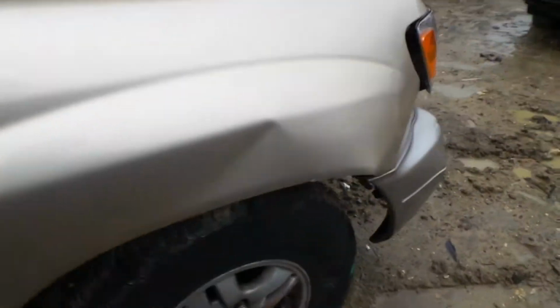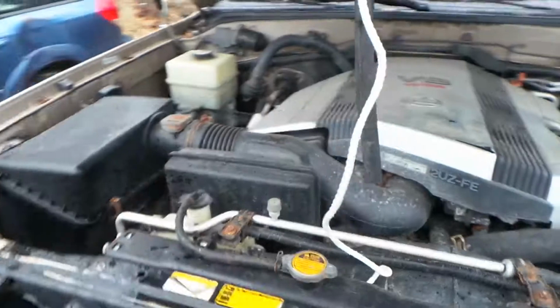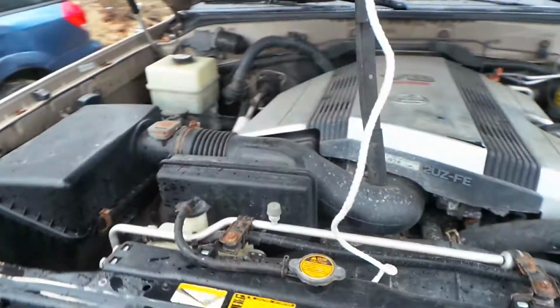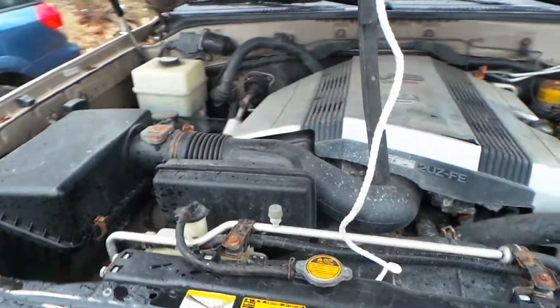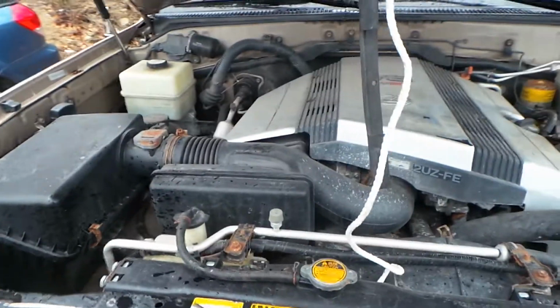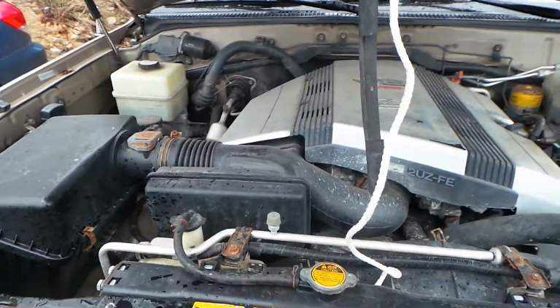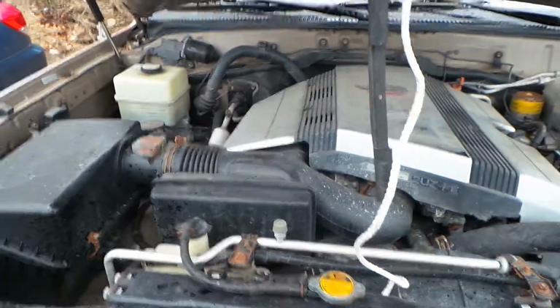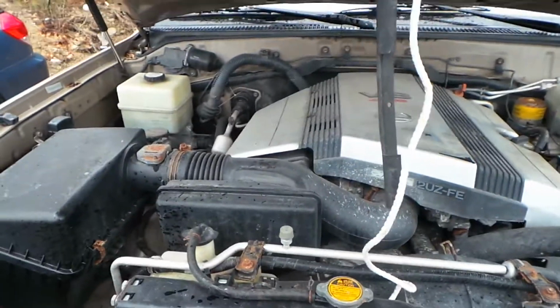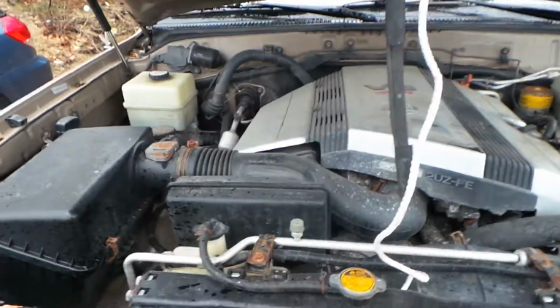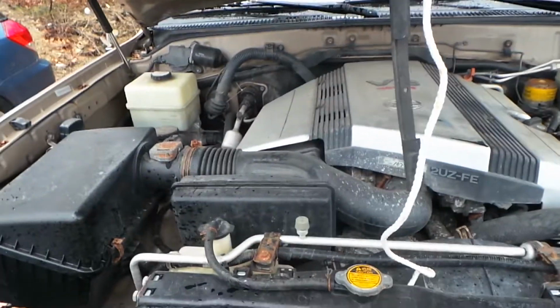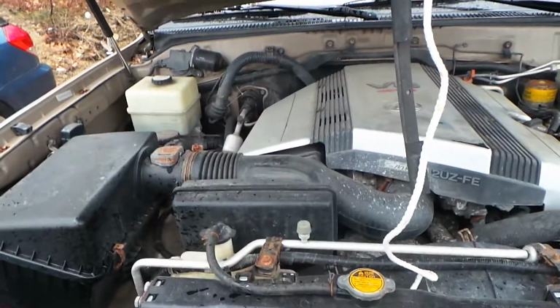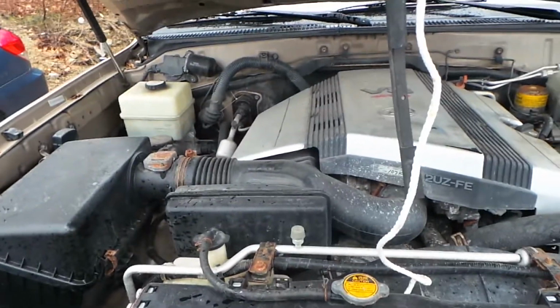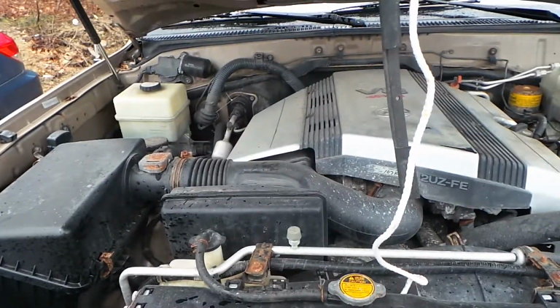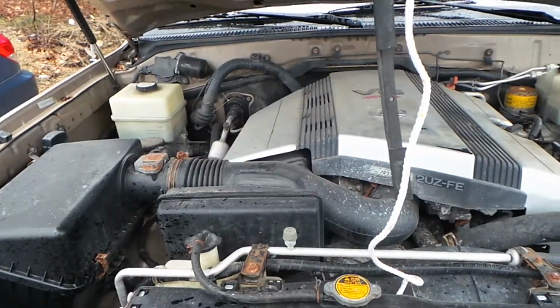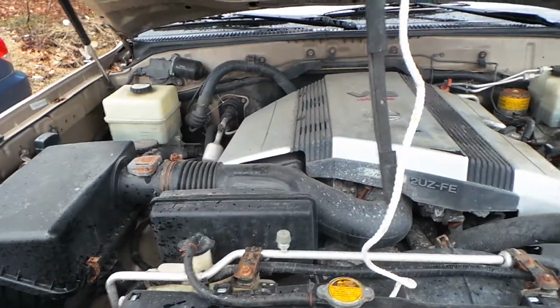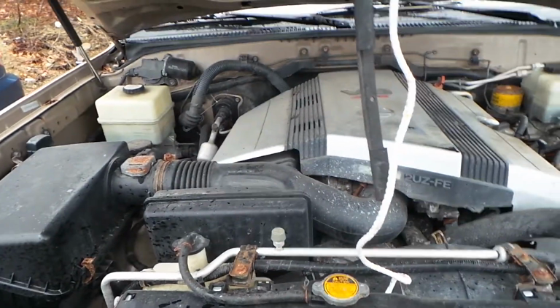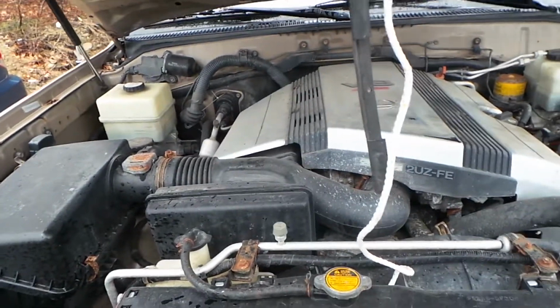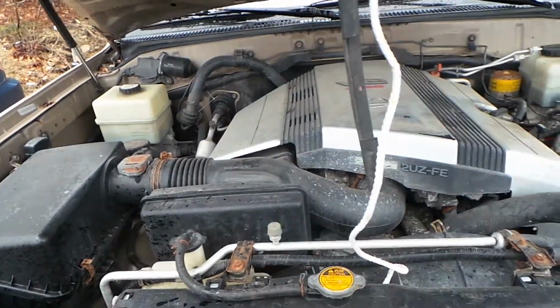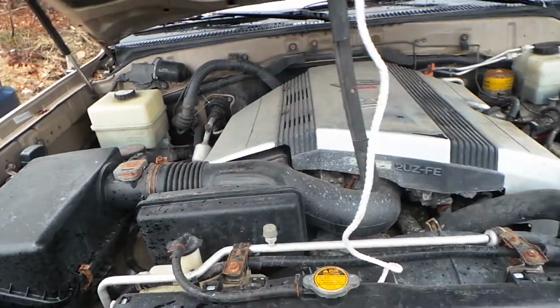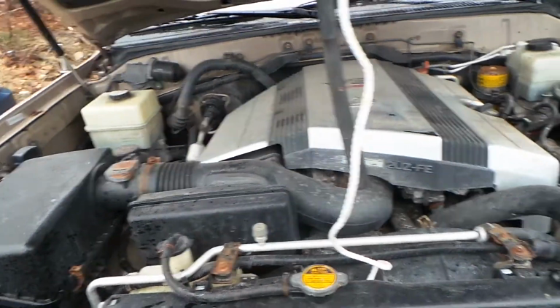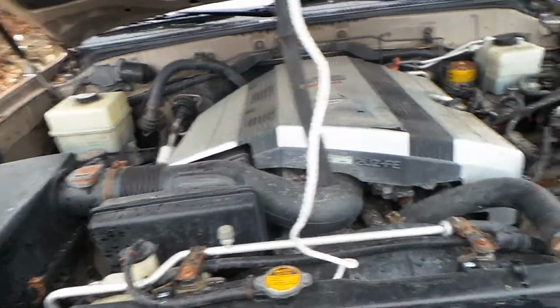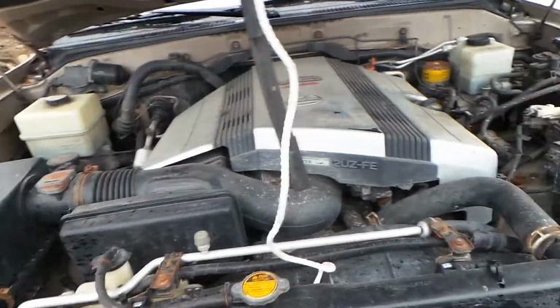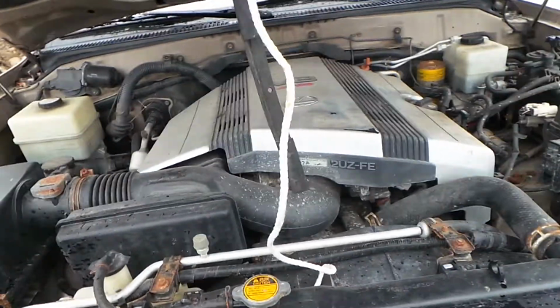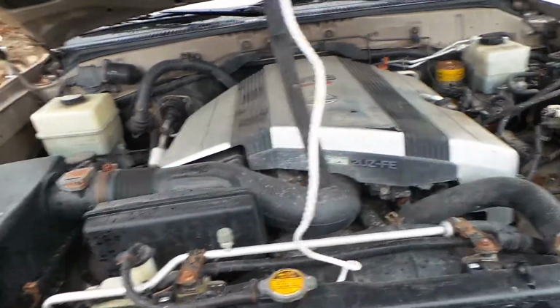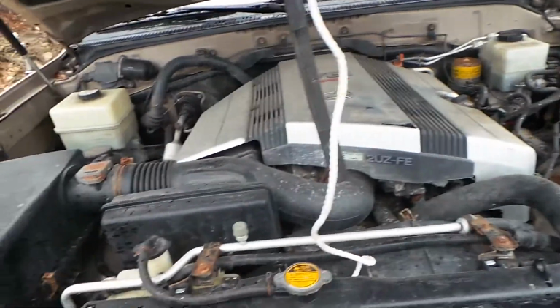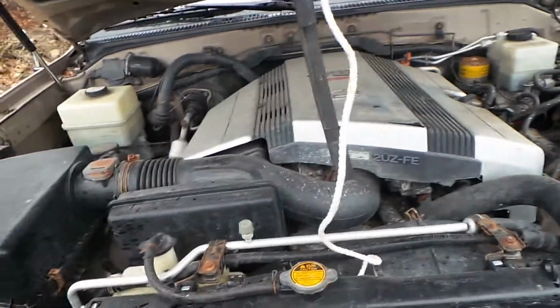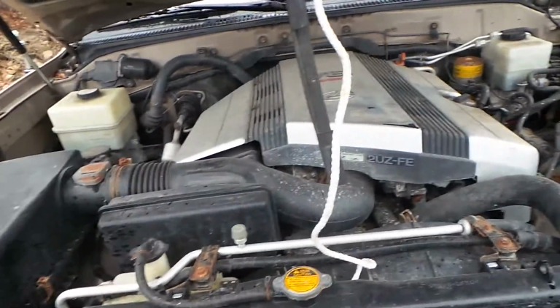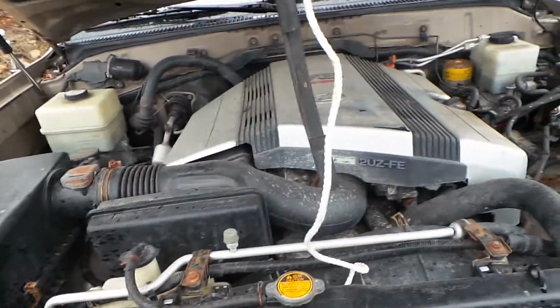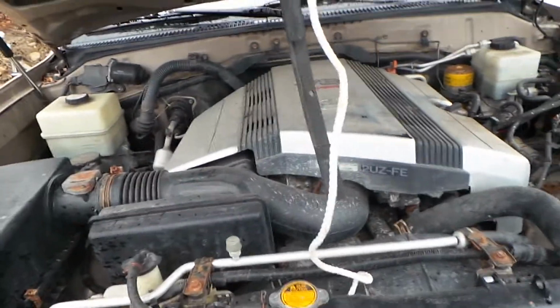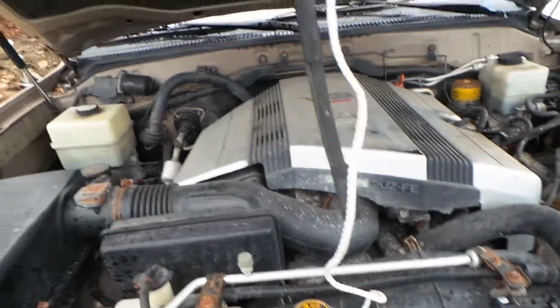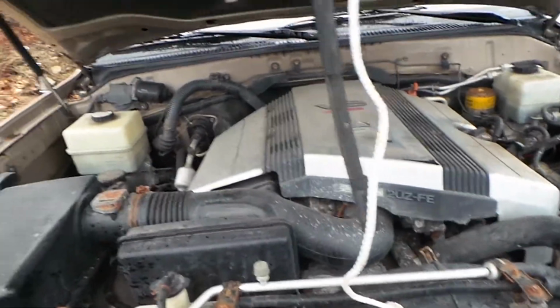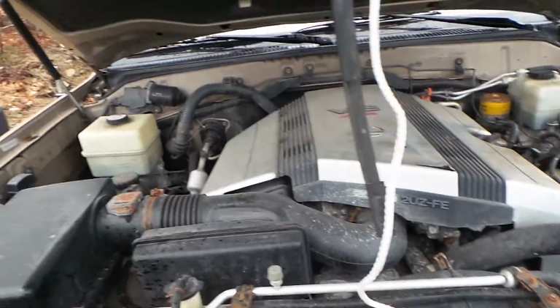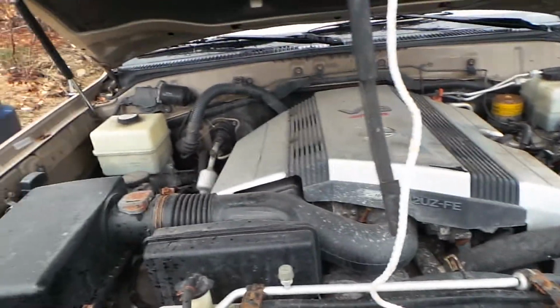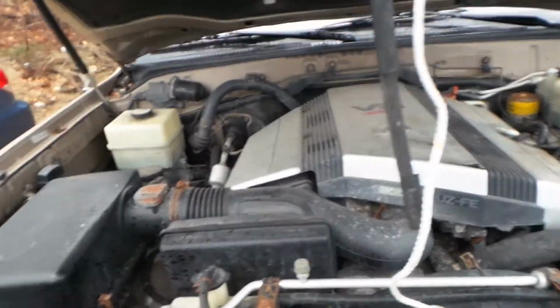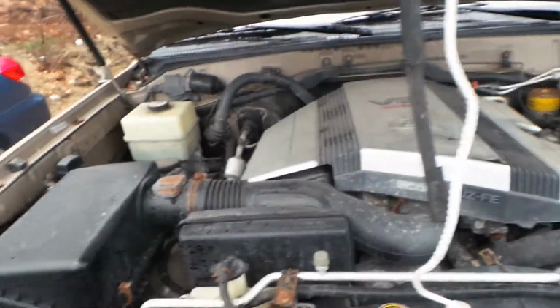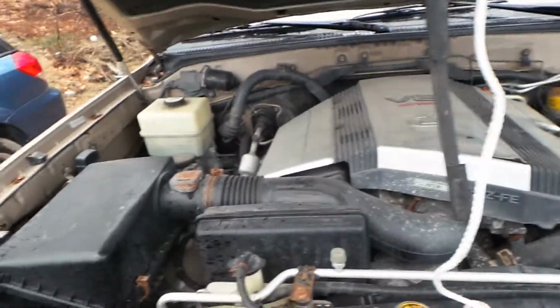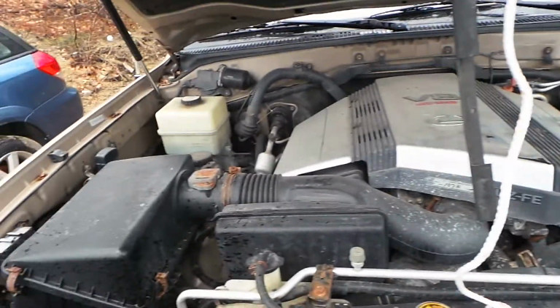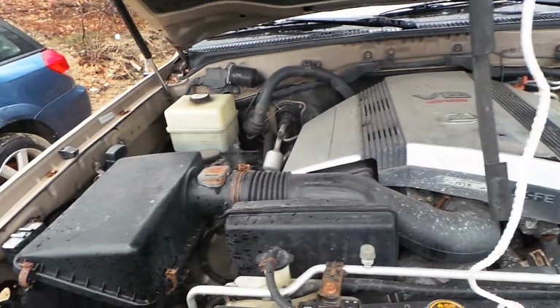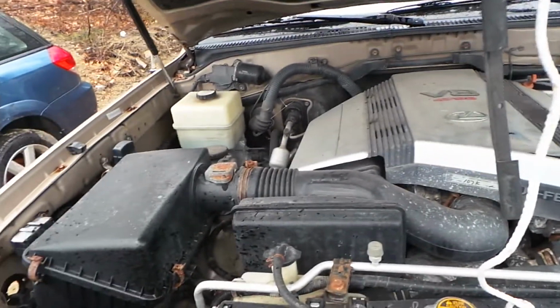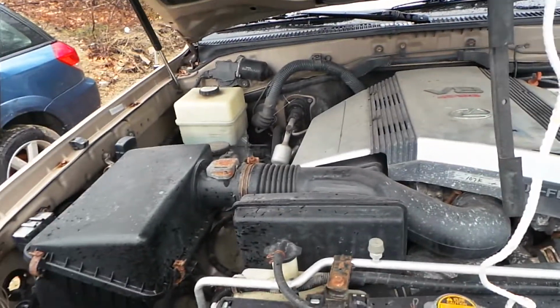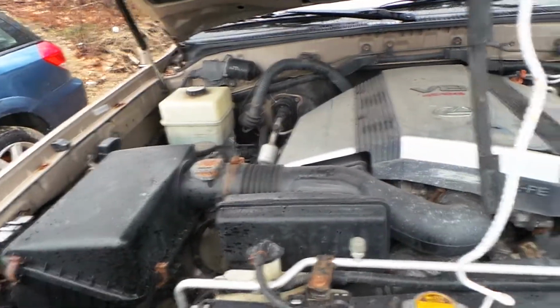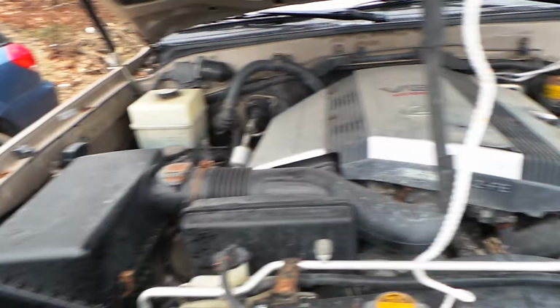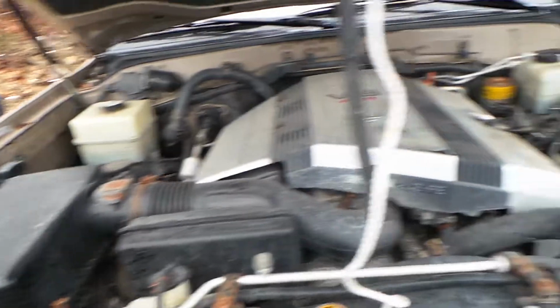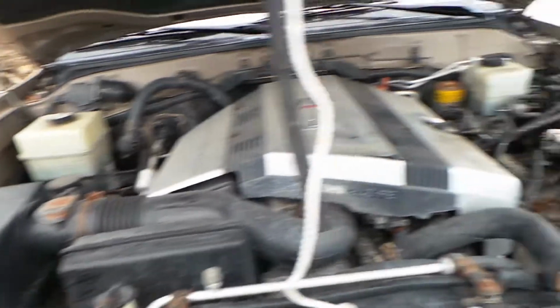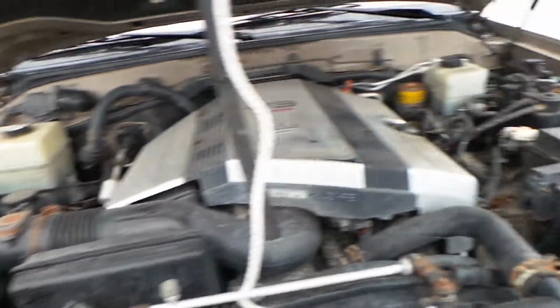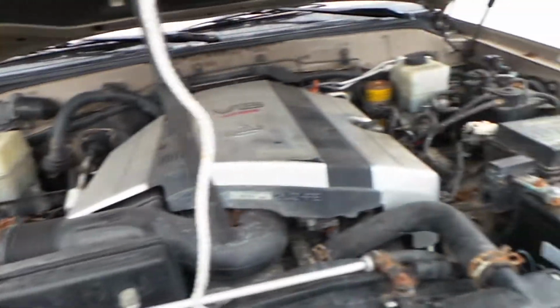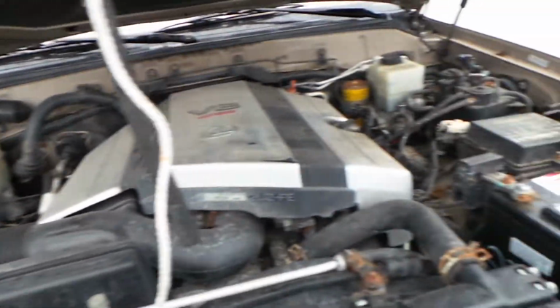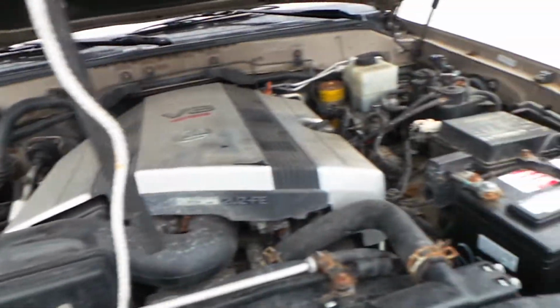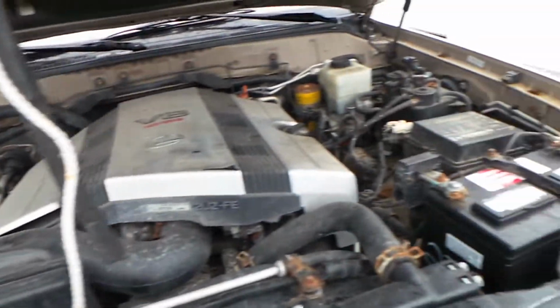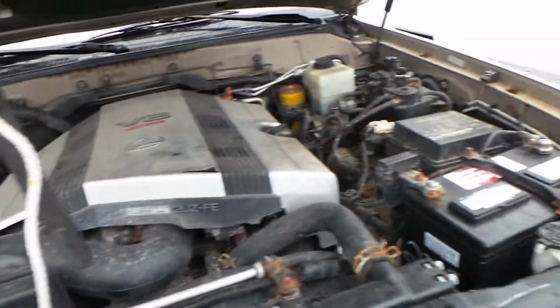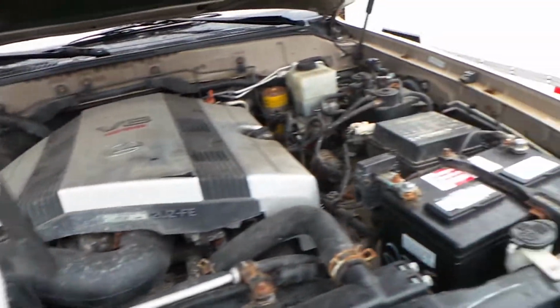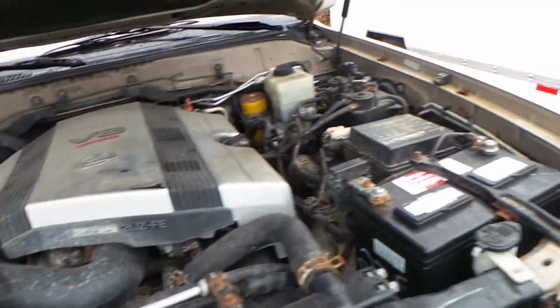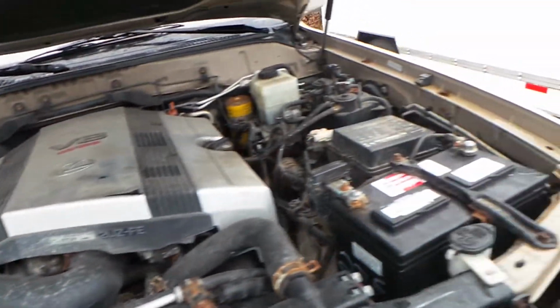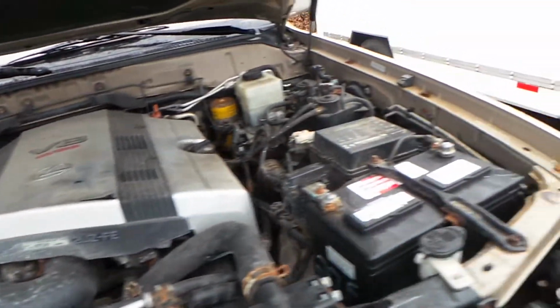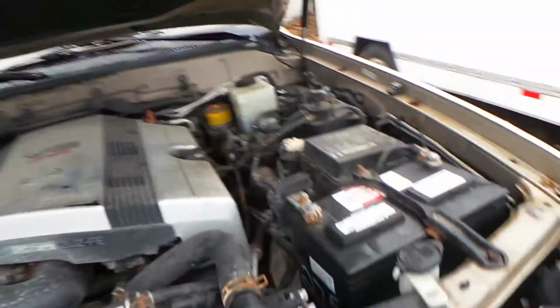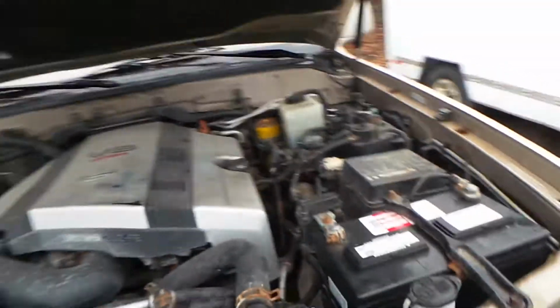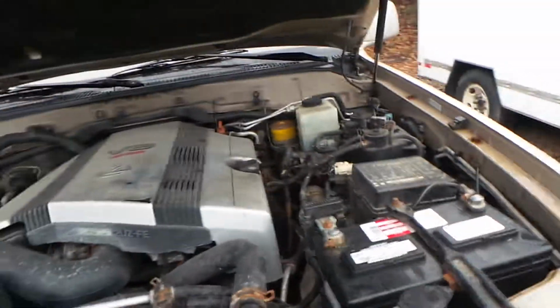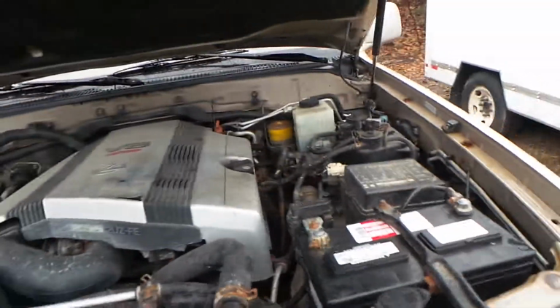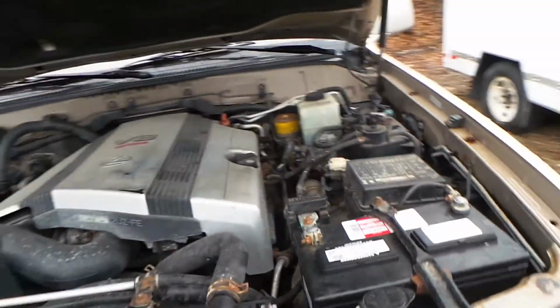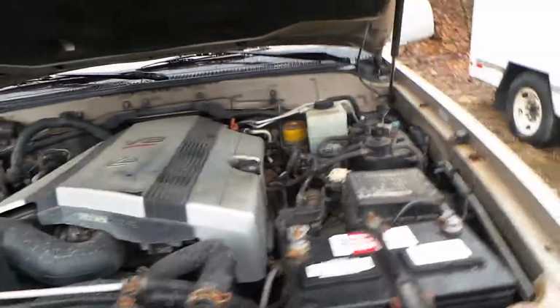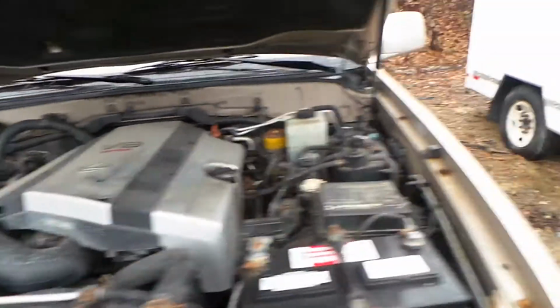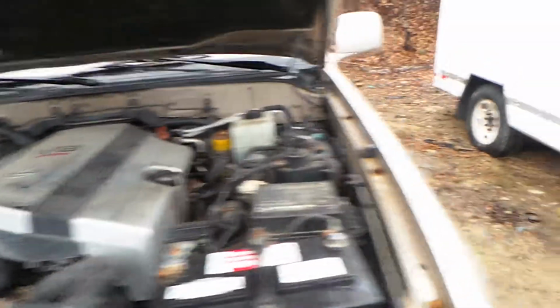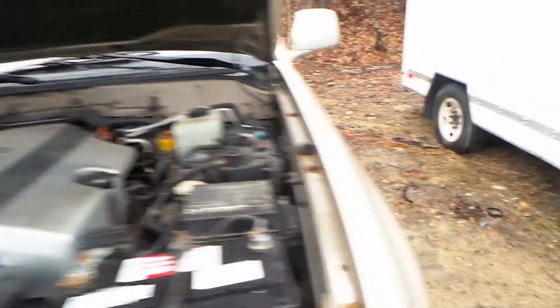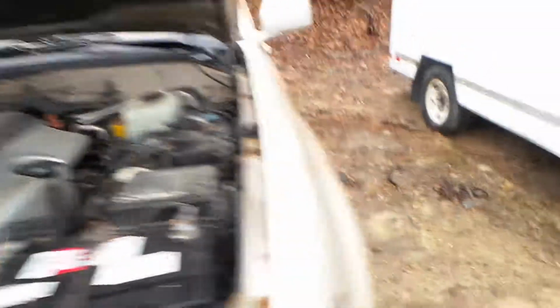The engine runs great. It has 343,000 miles on it. This is an automatic and also four-wheel drive.